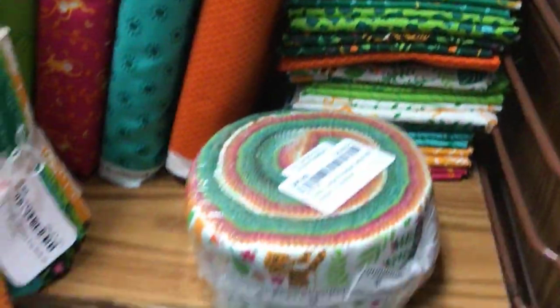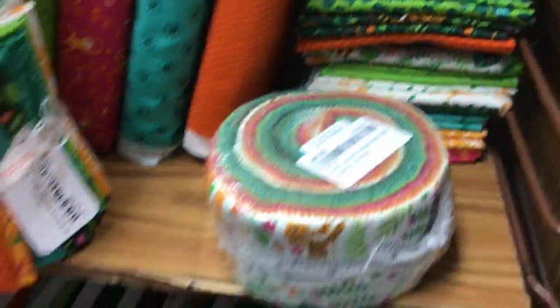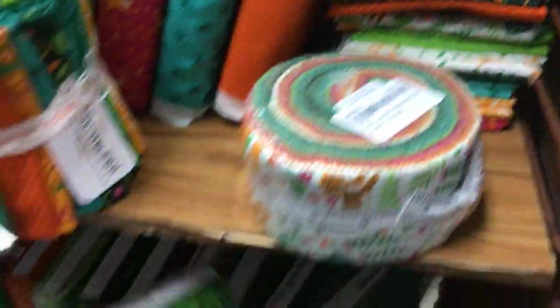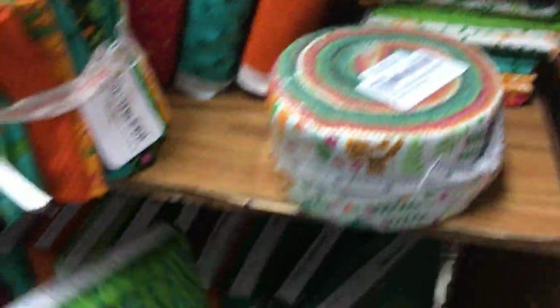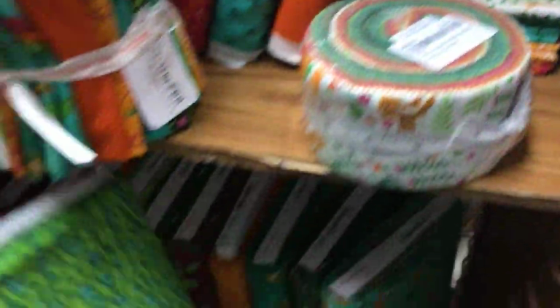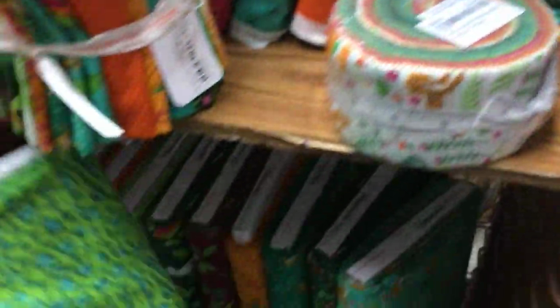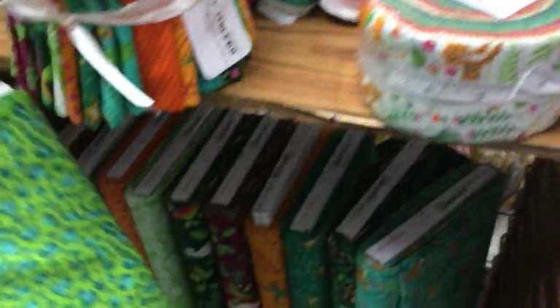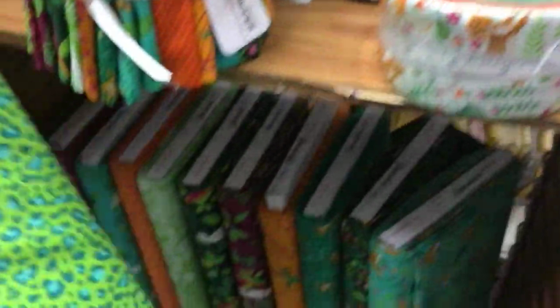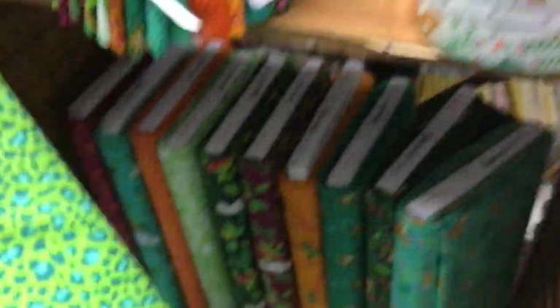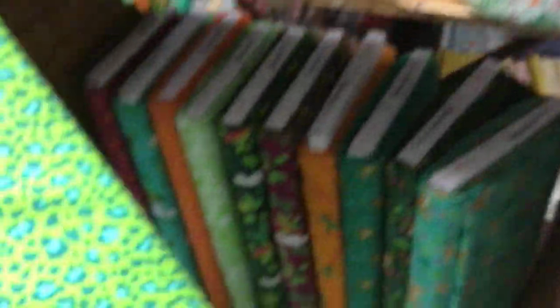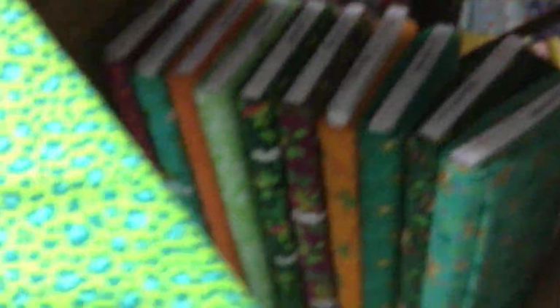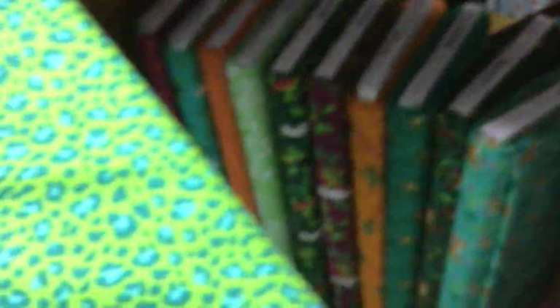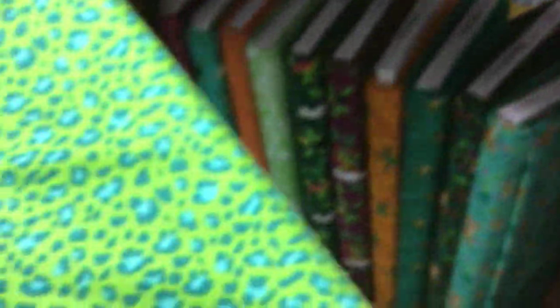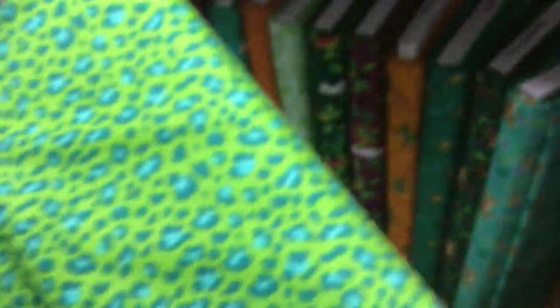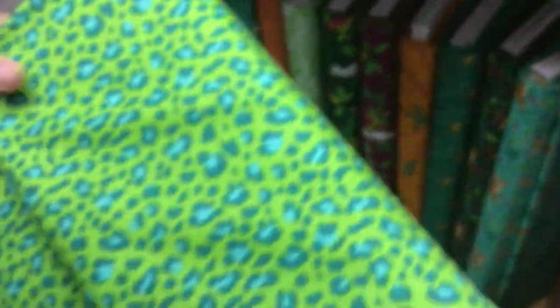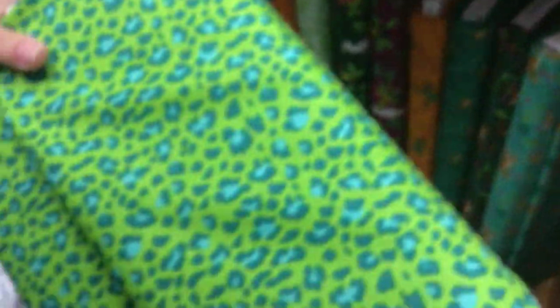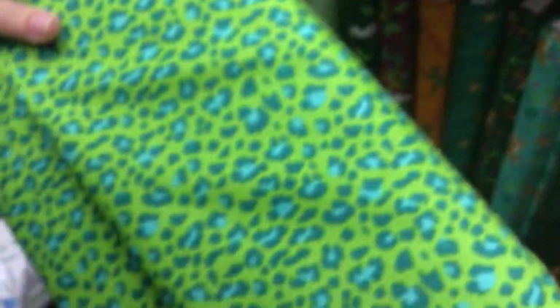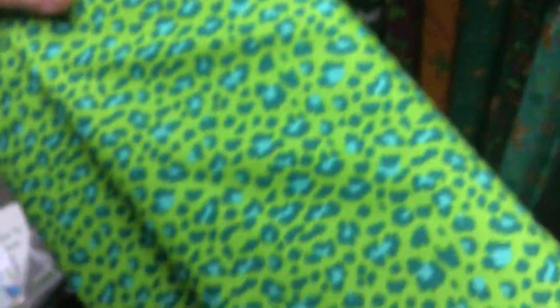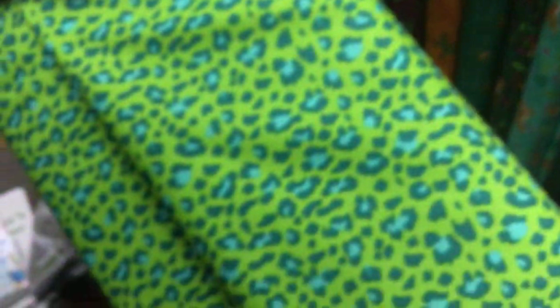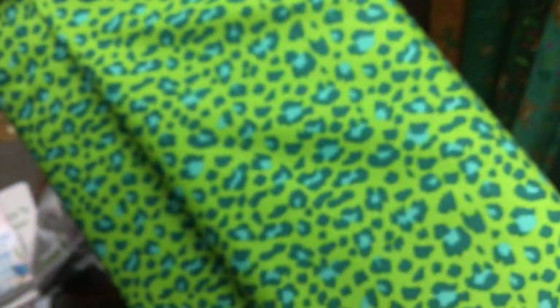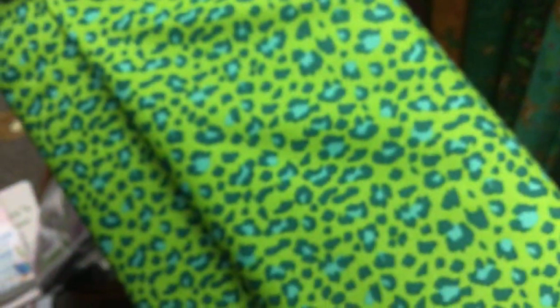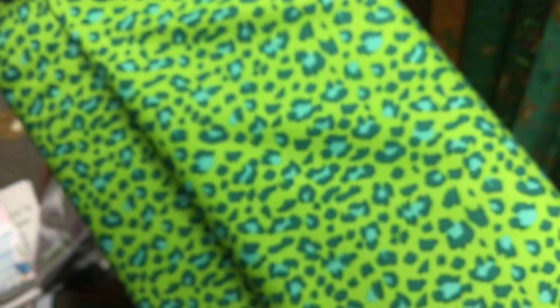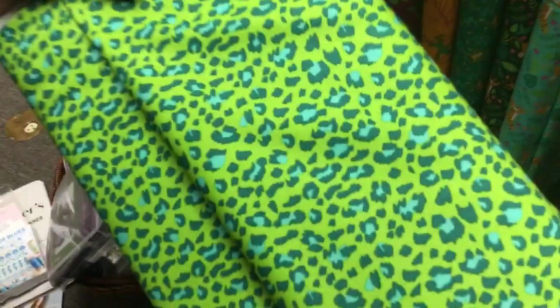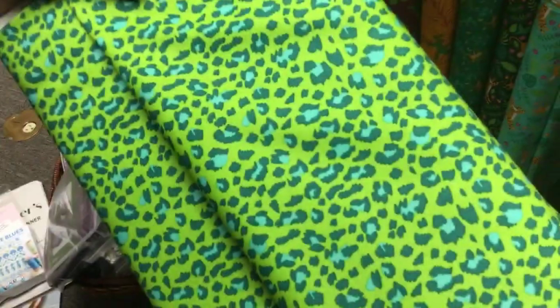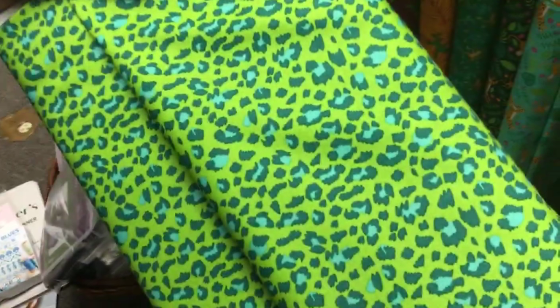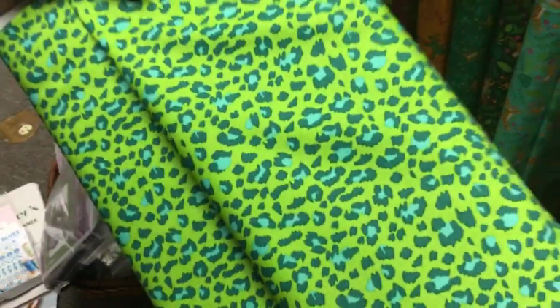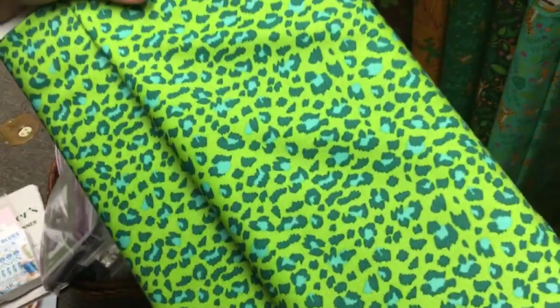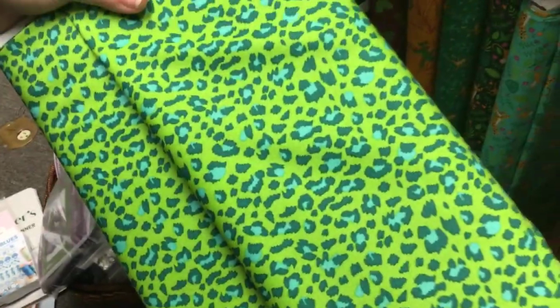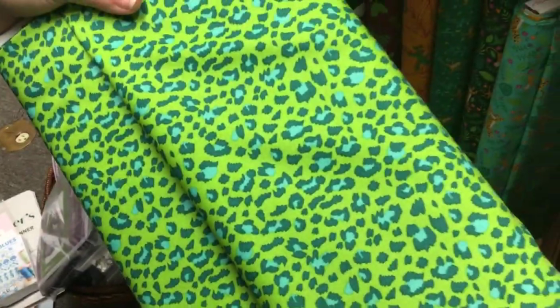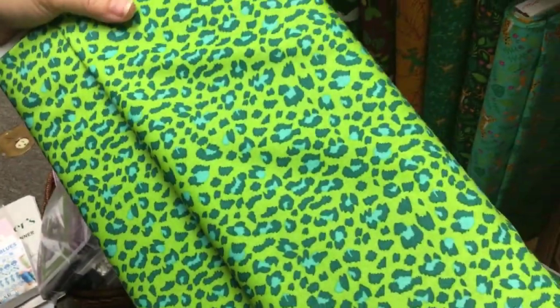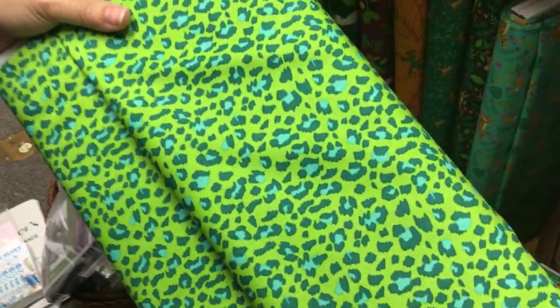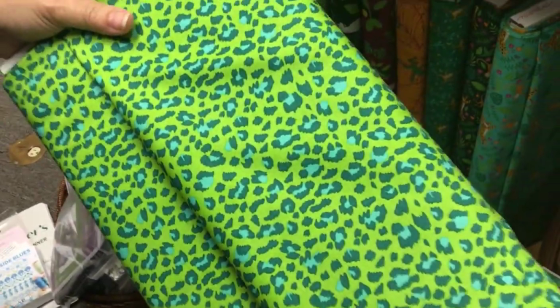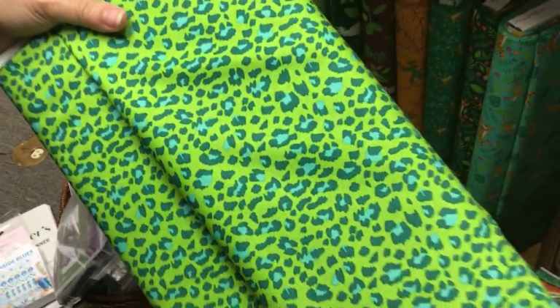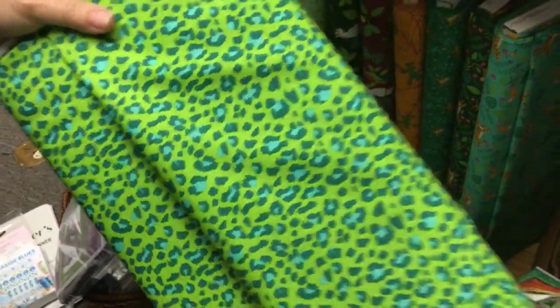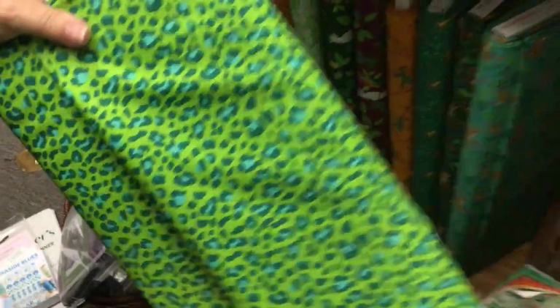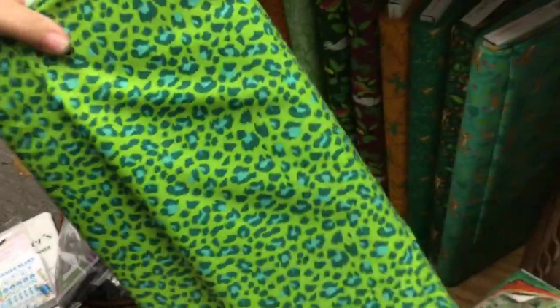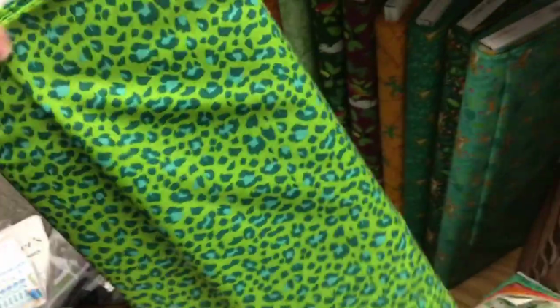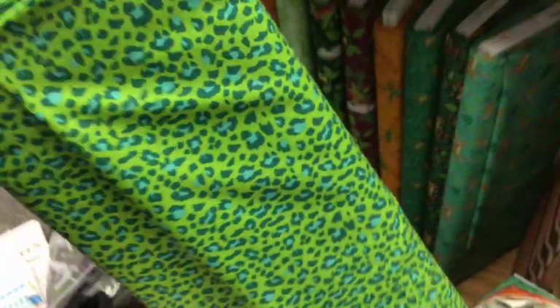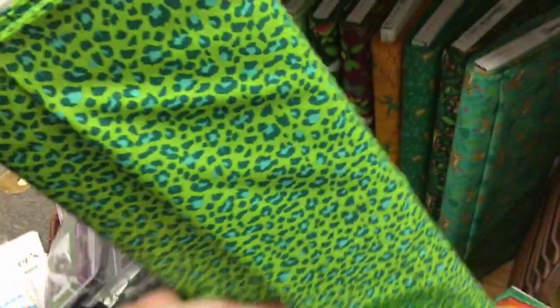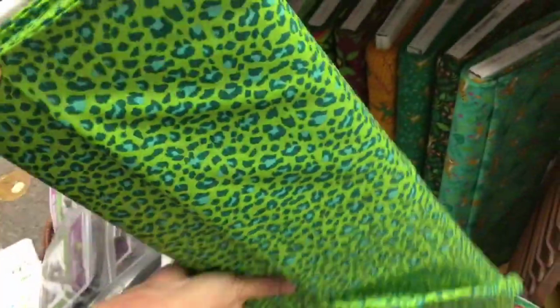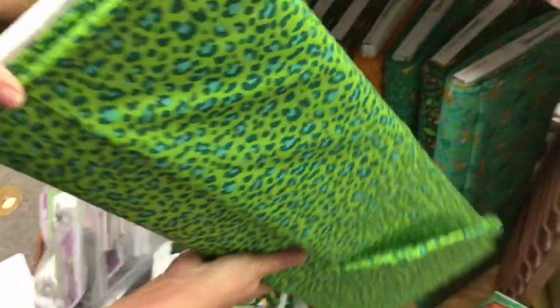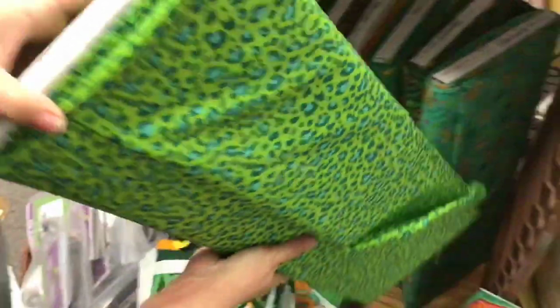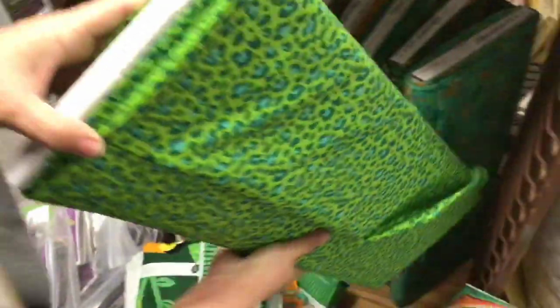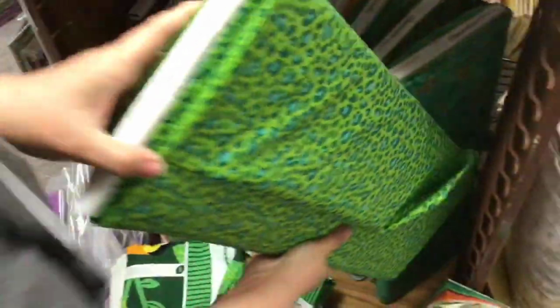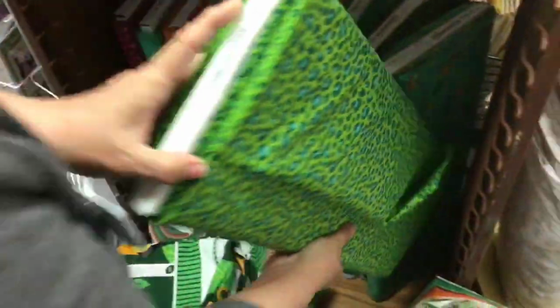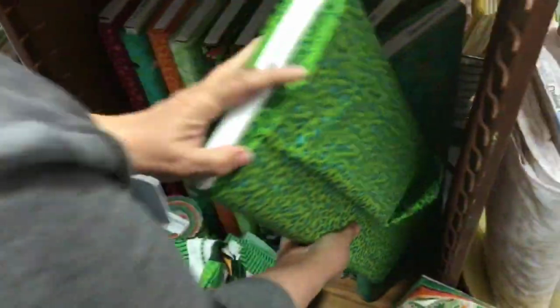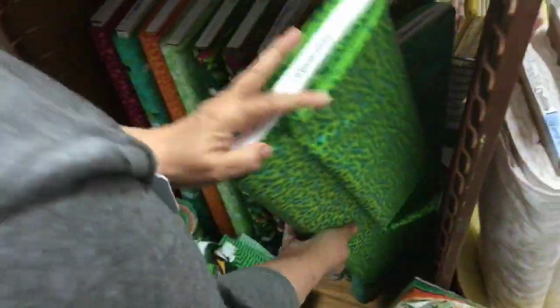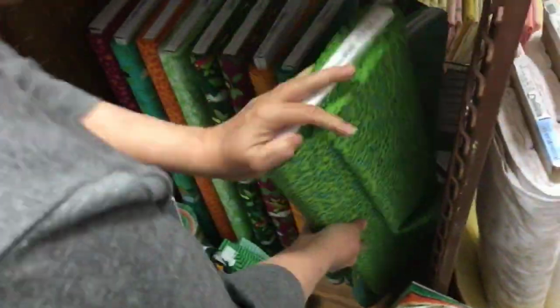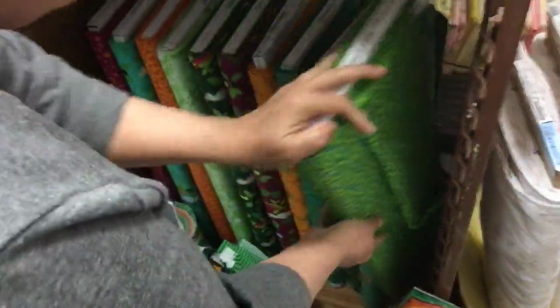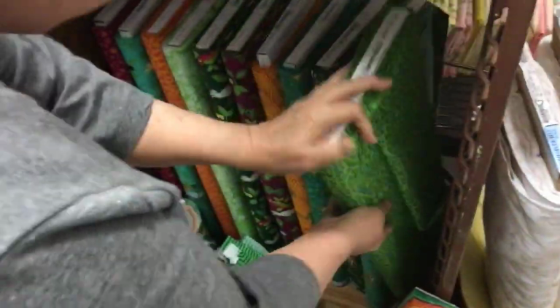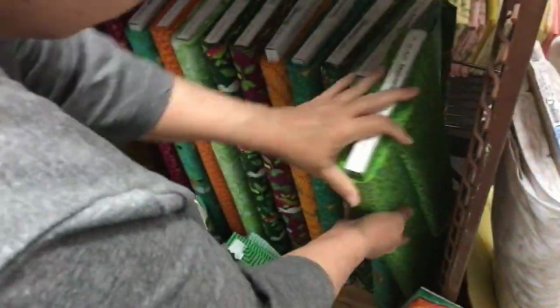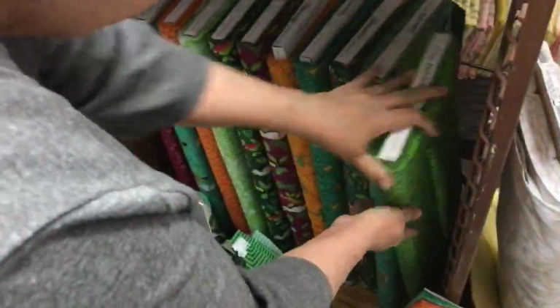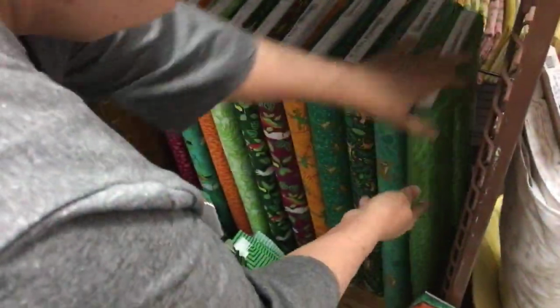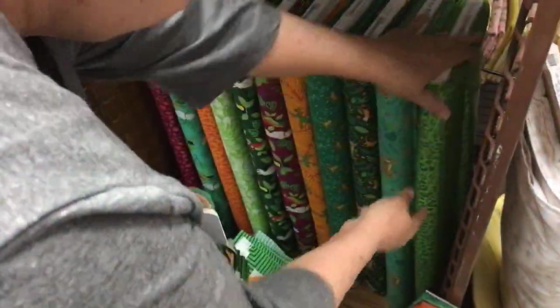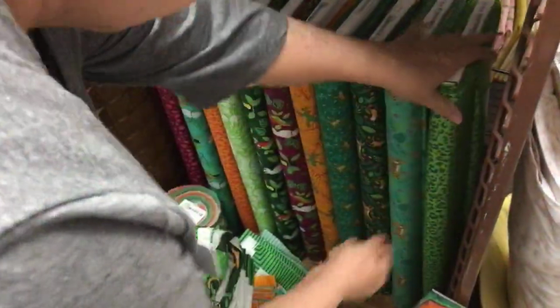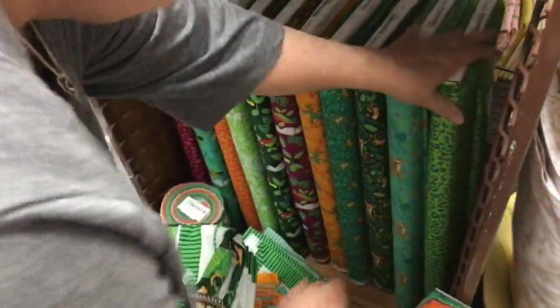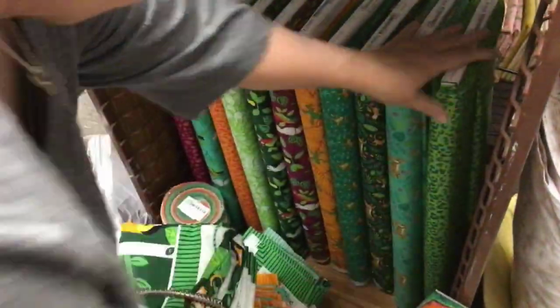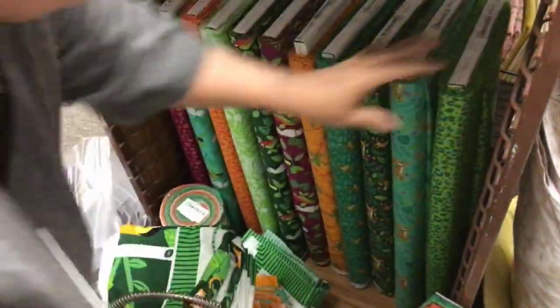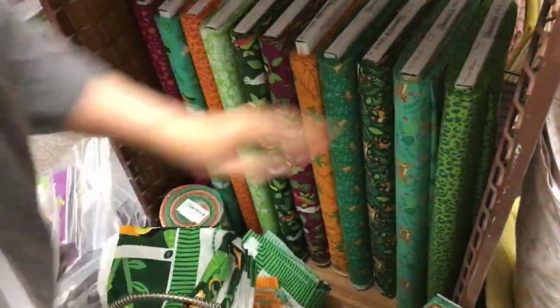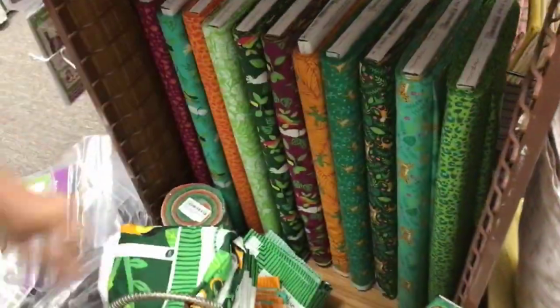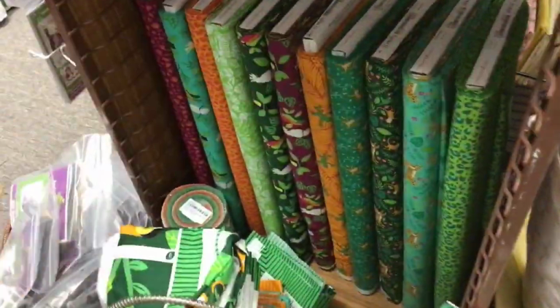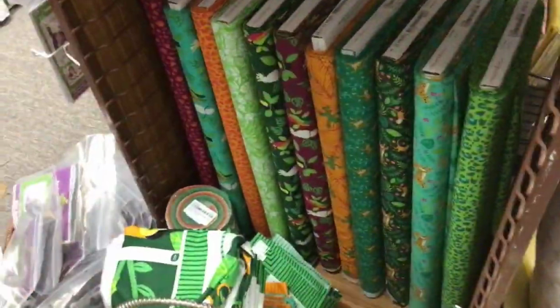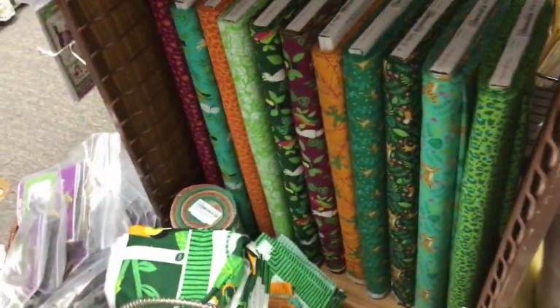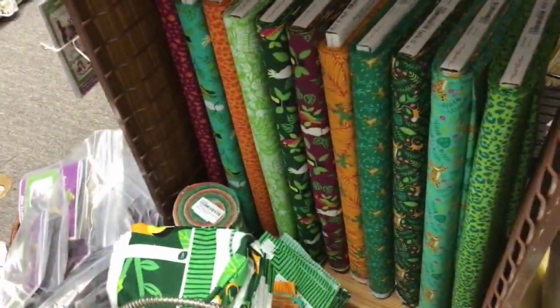Just look at this leopard print — look at this fun leopard. That would make a cute project bag. That is so cute.